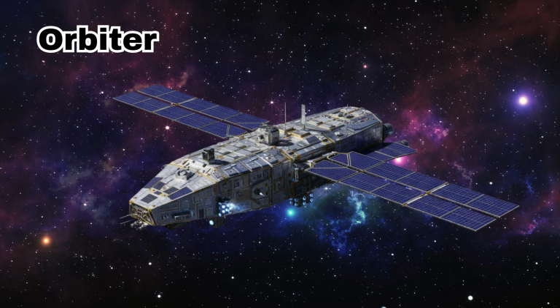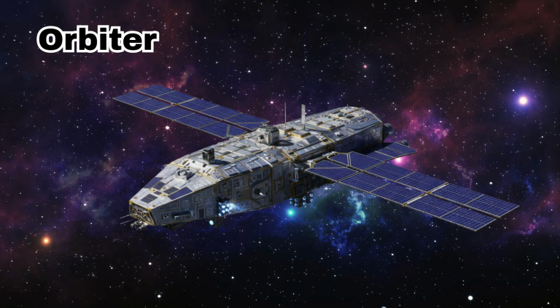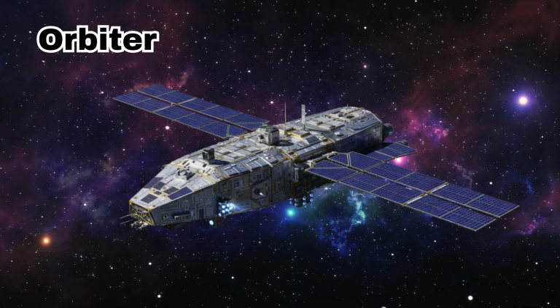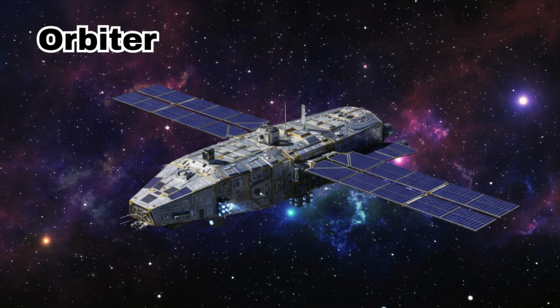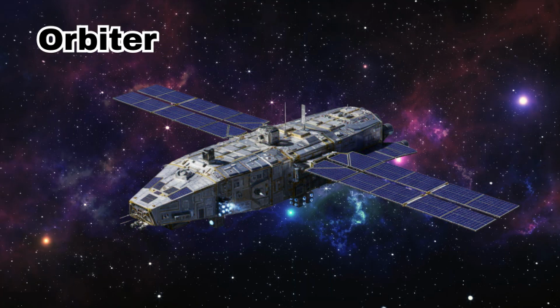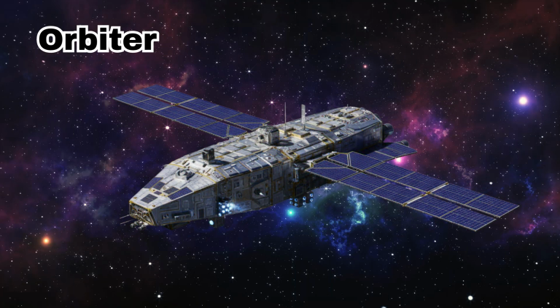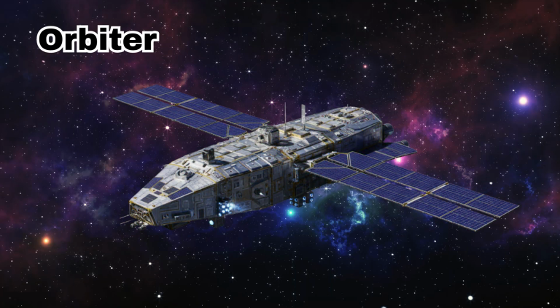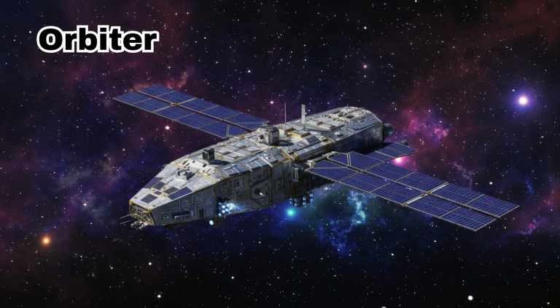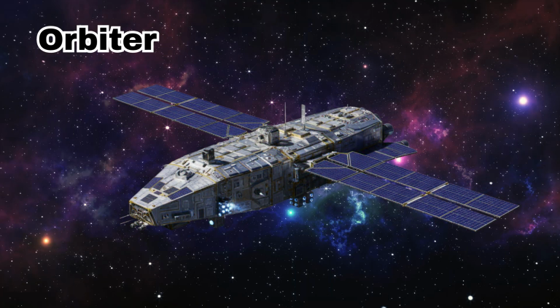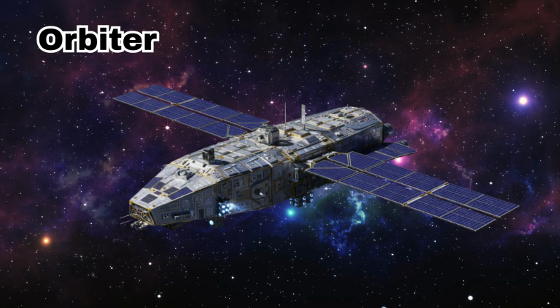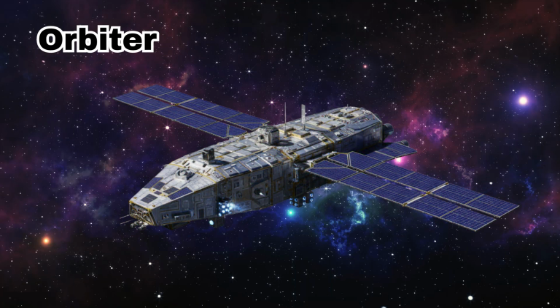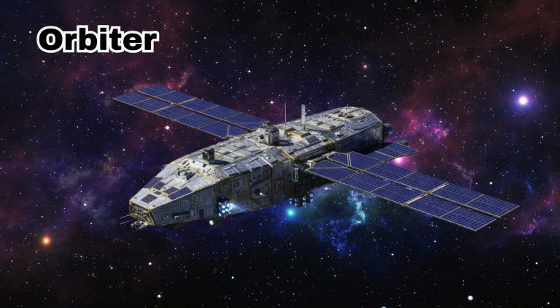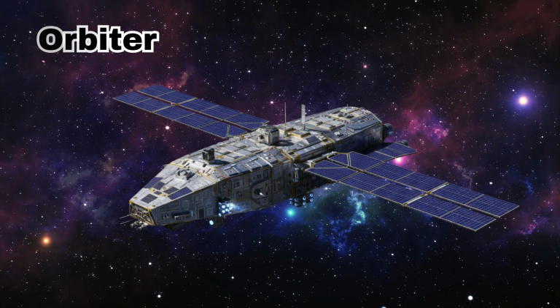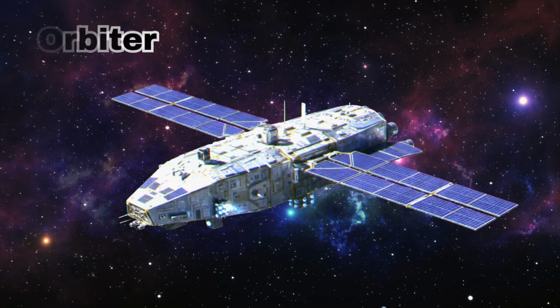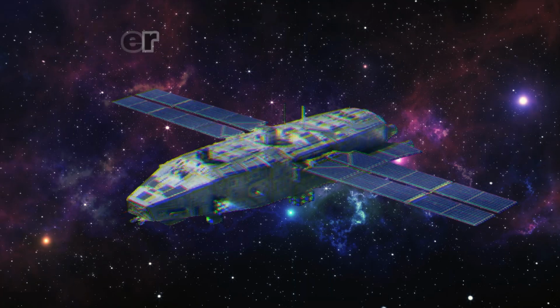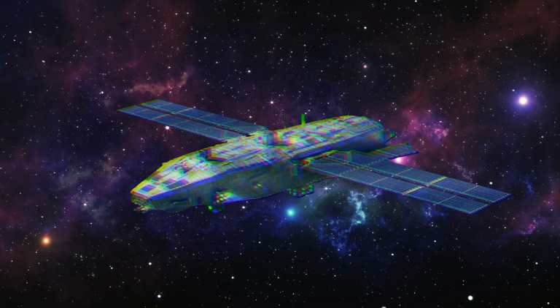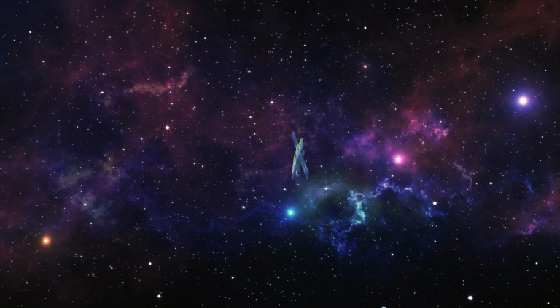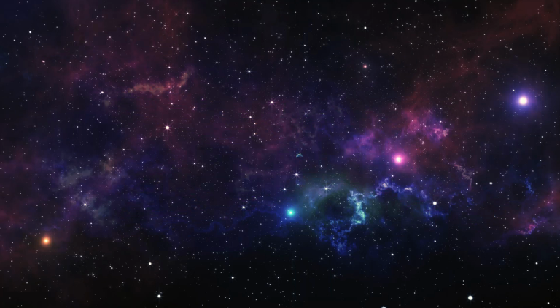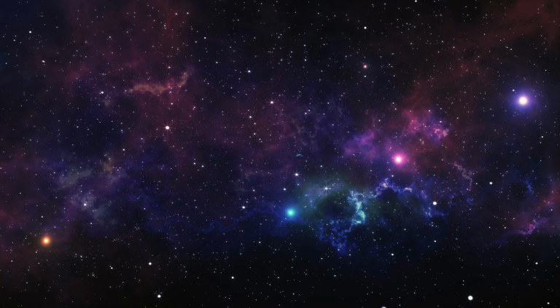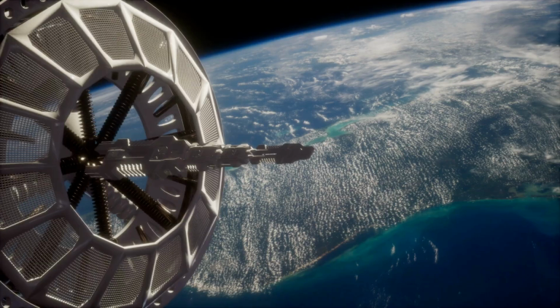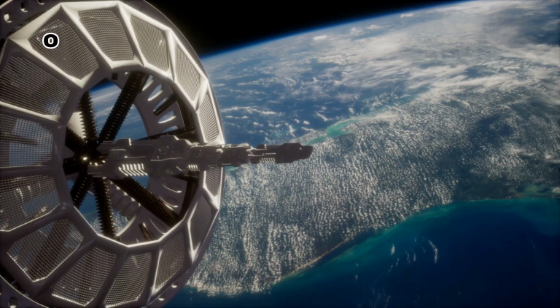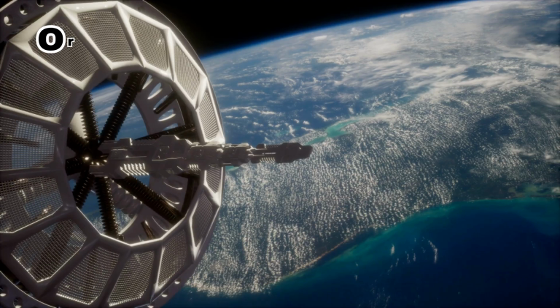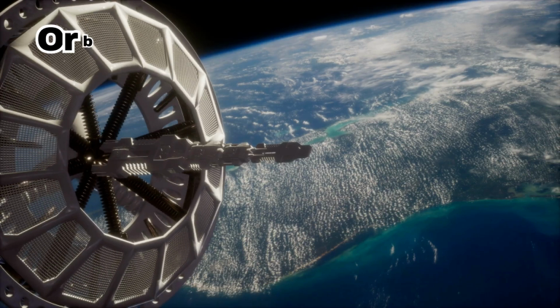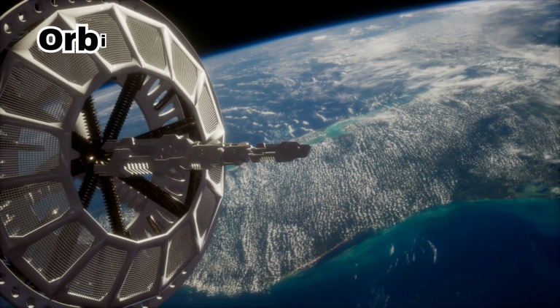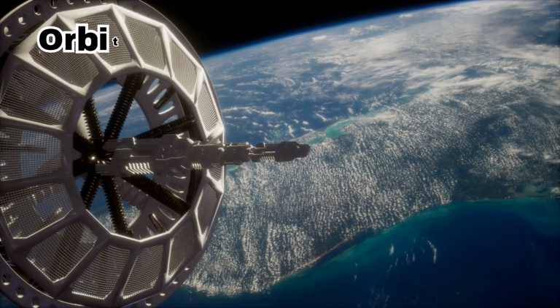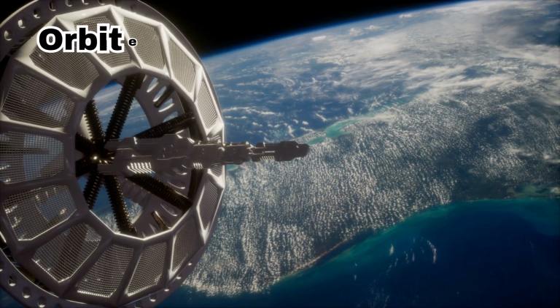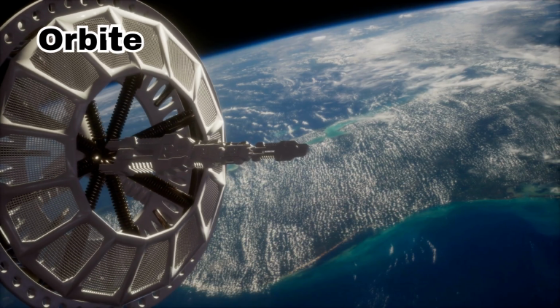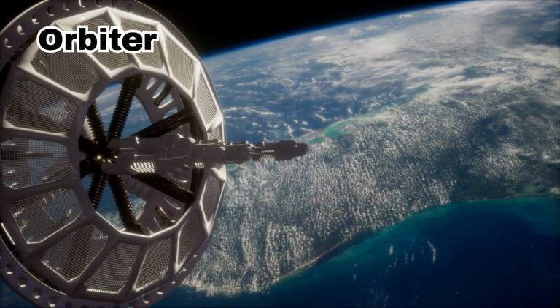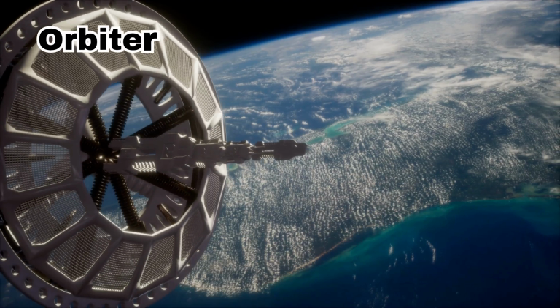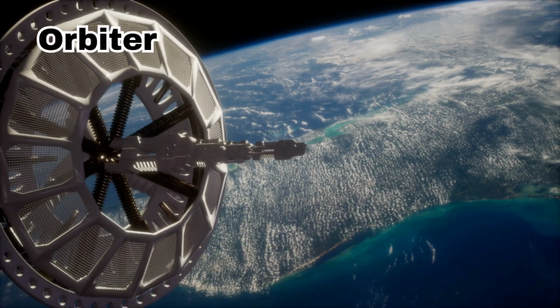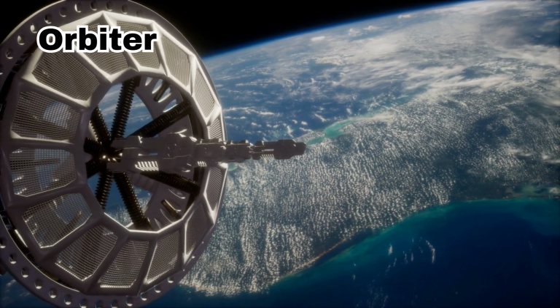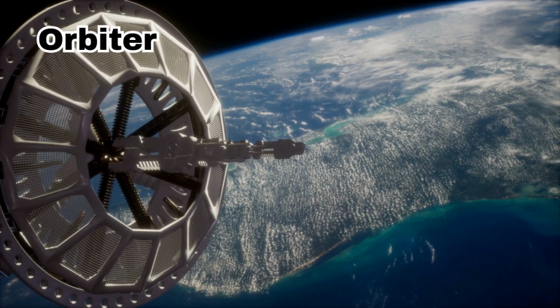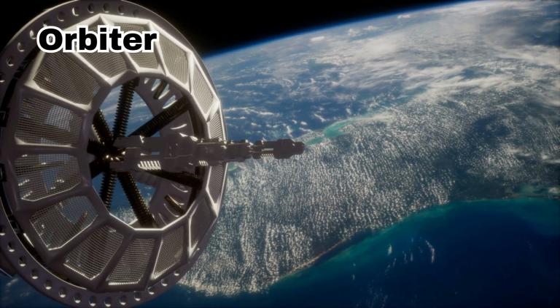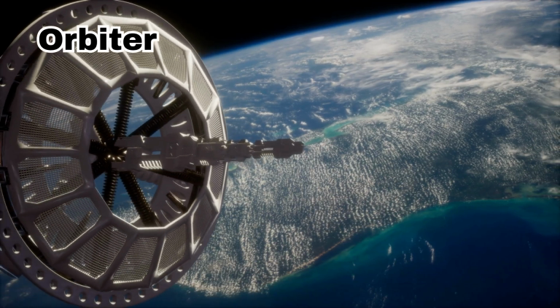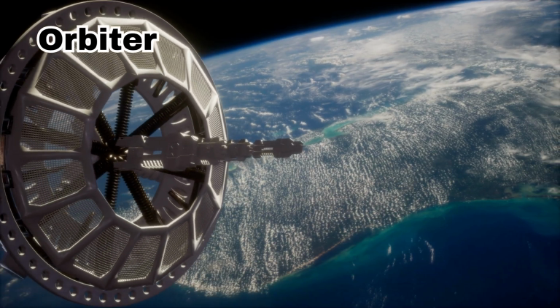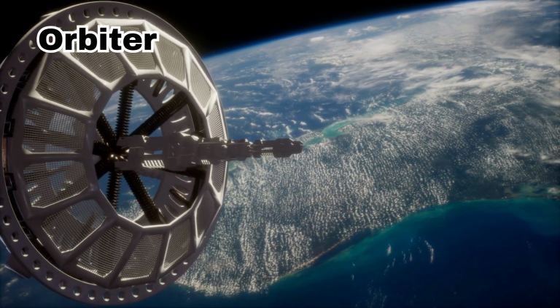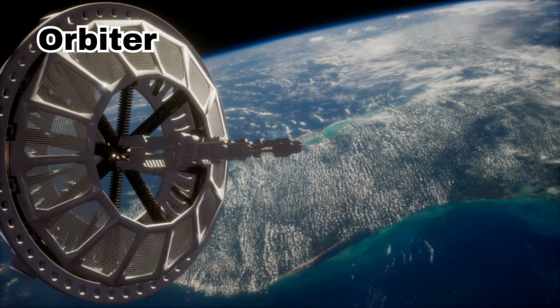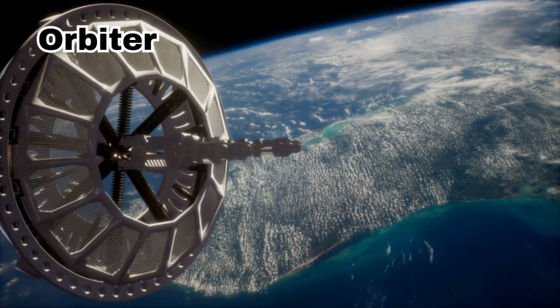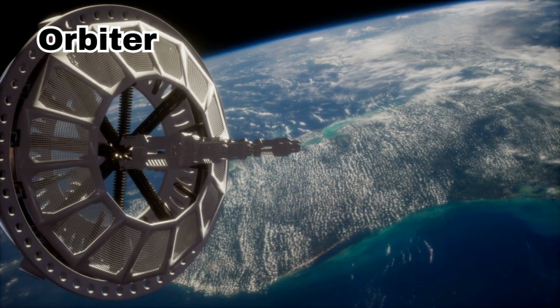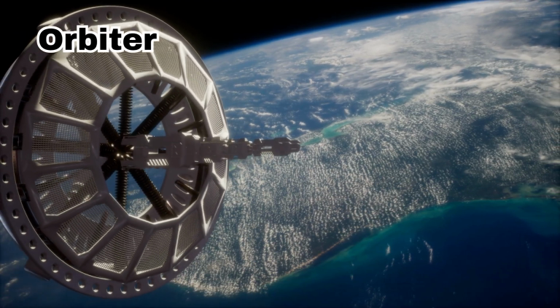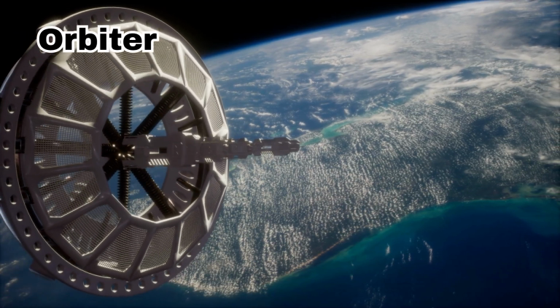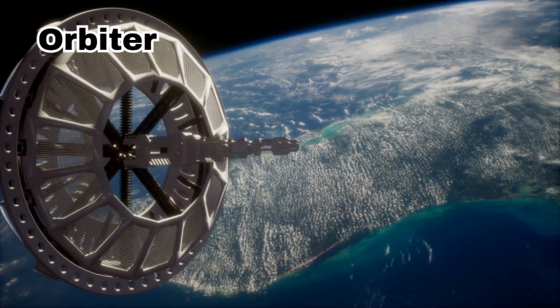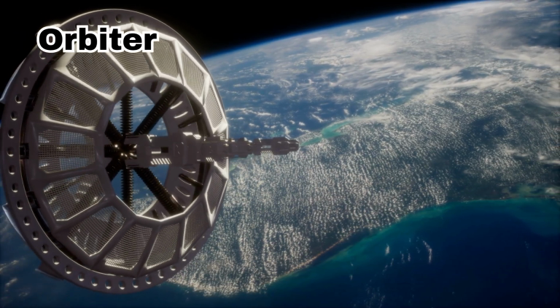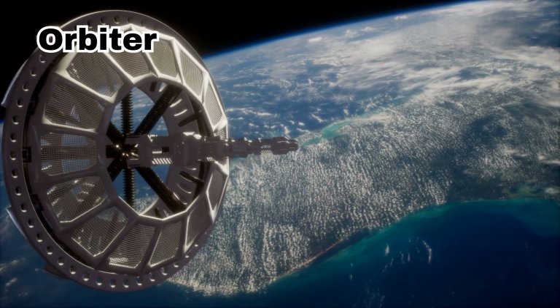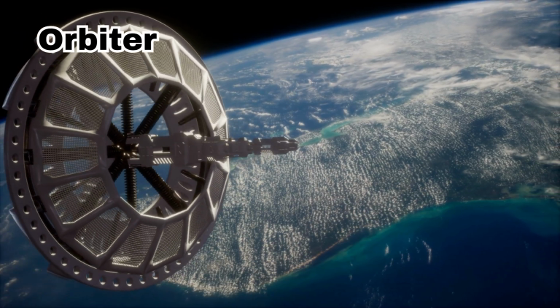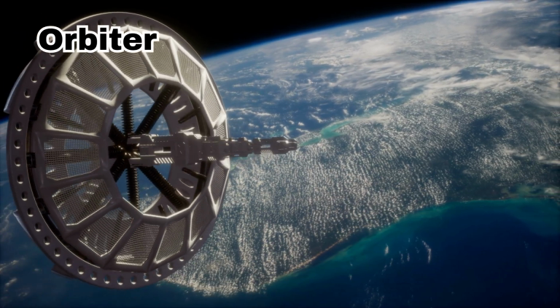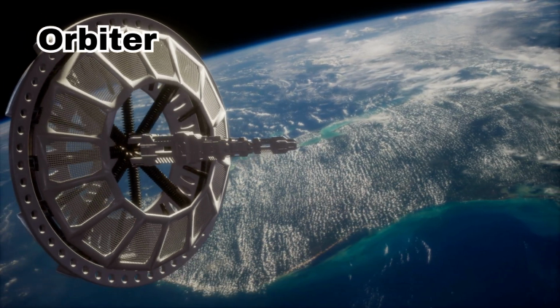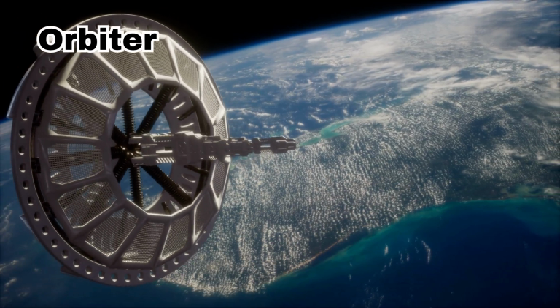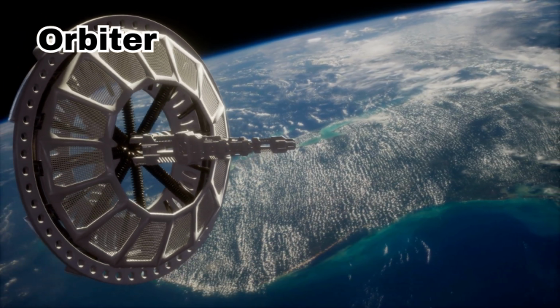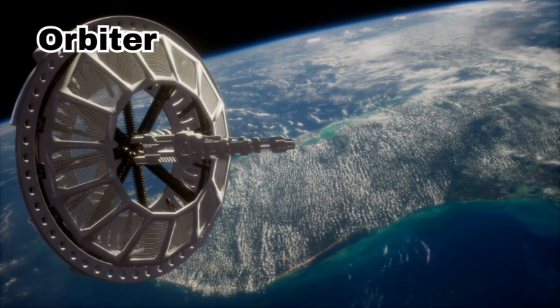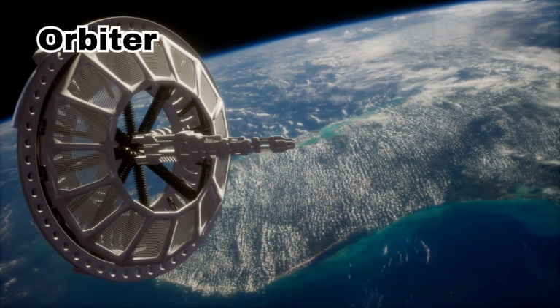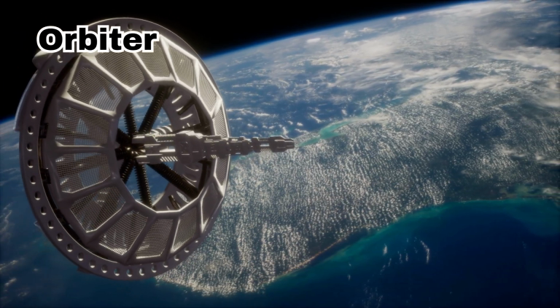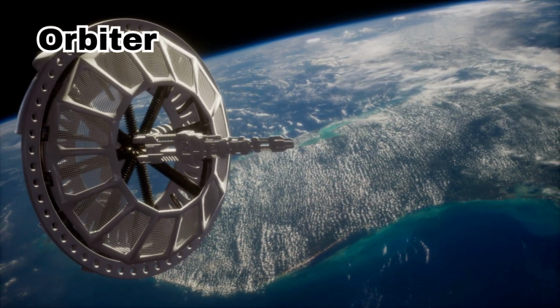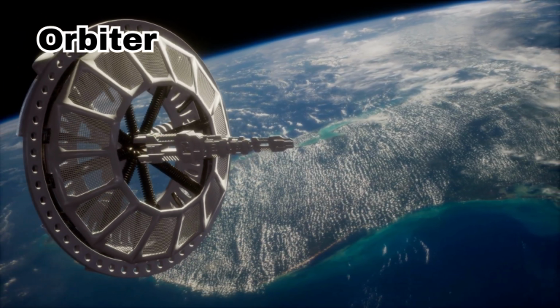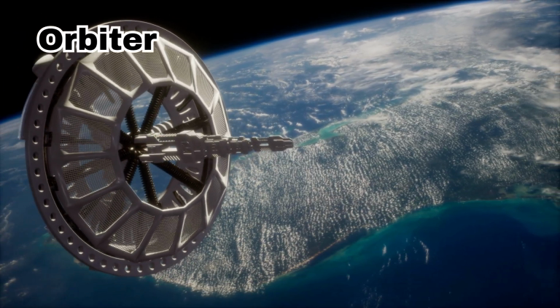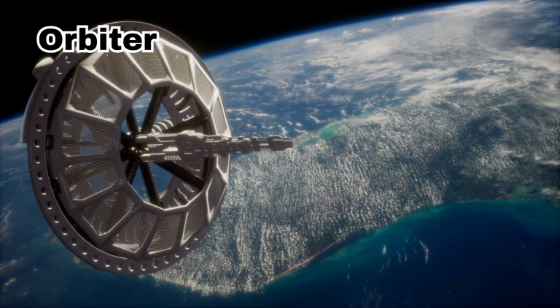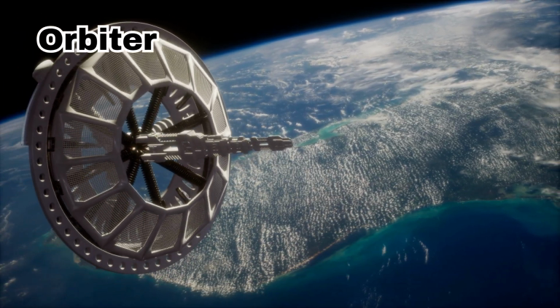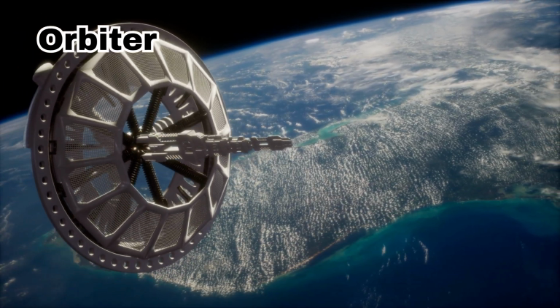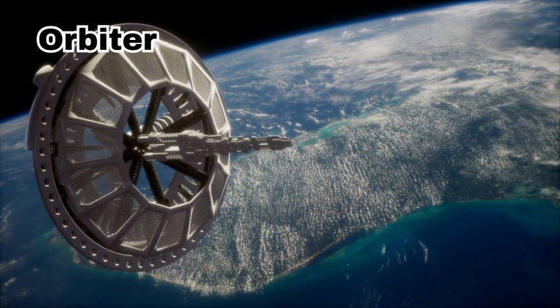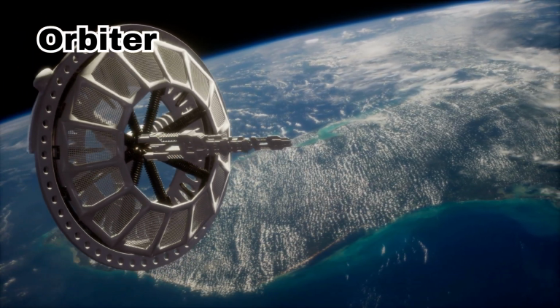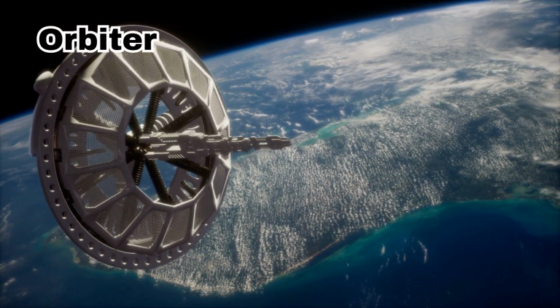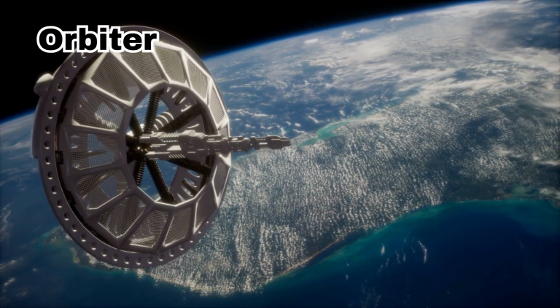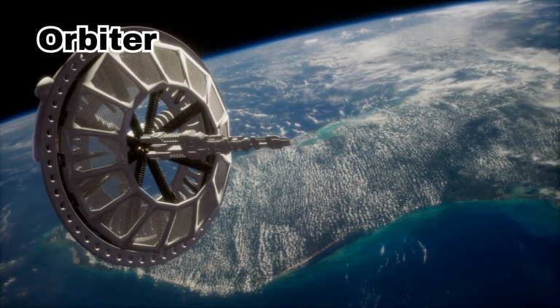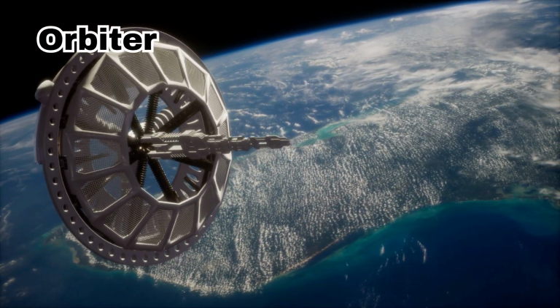This is an orbiter. It circles around planets and sends back pictures and data to Earth.